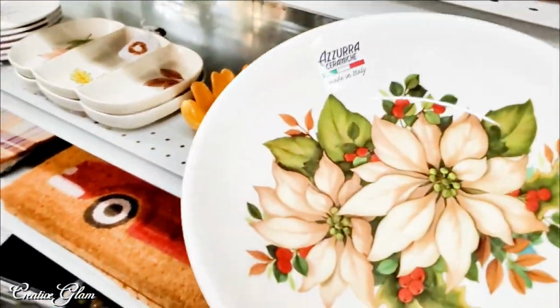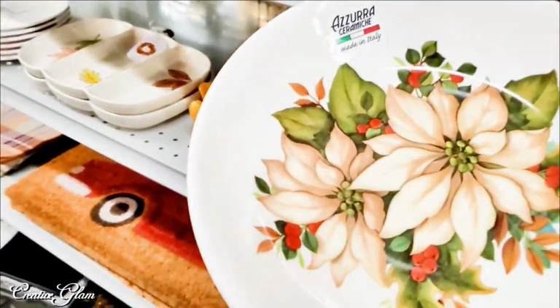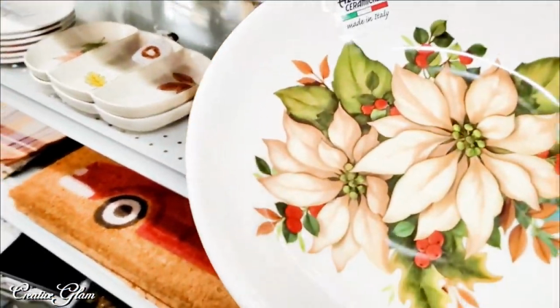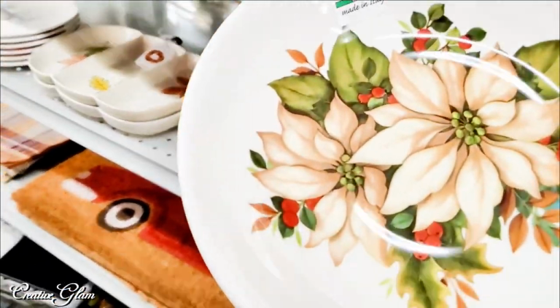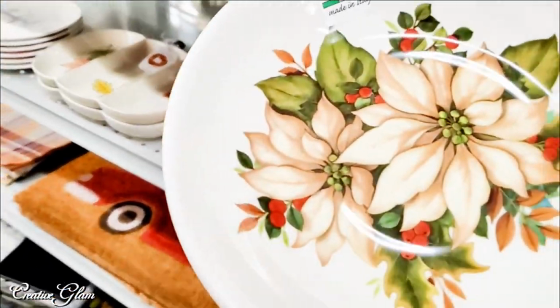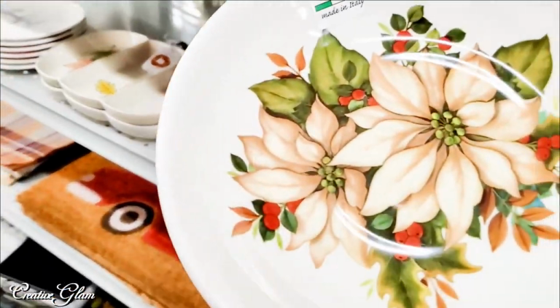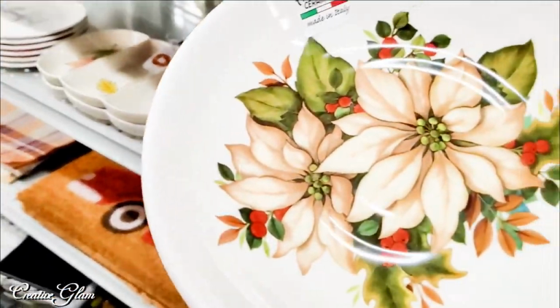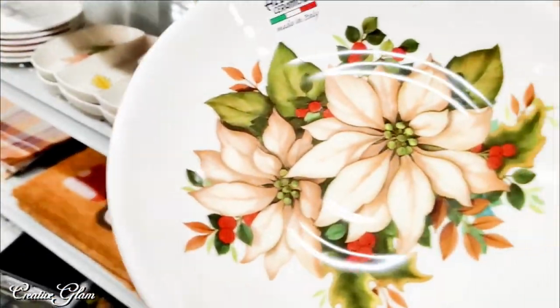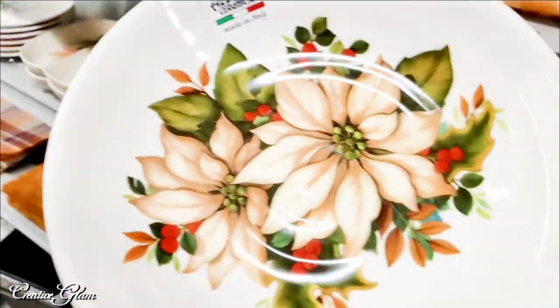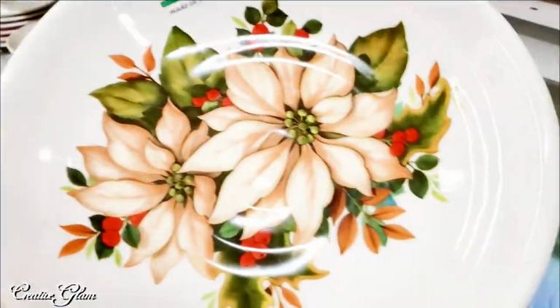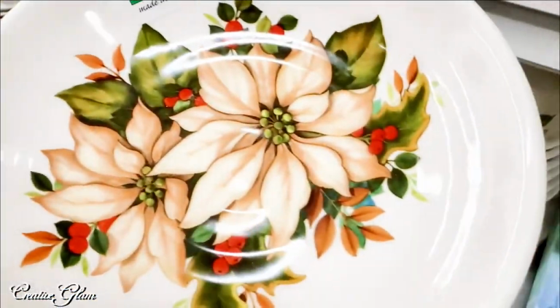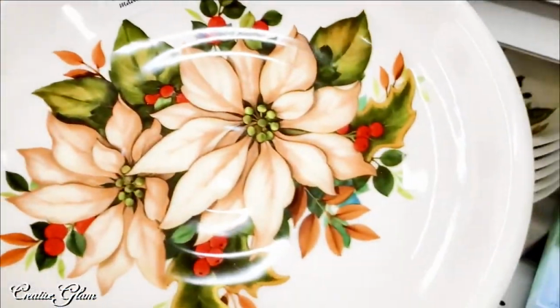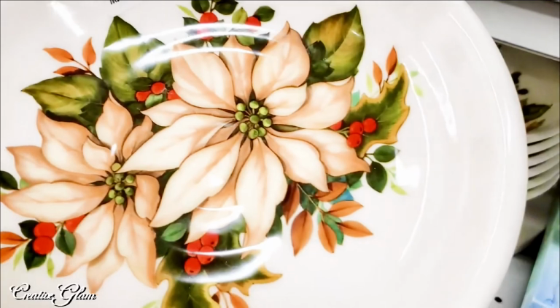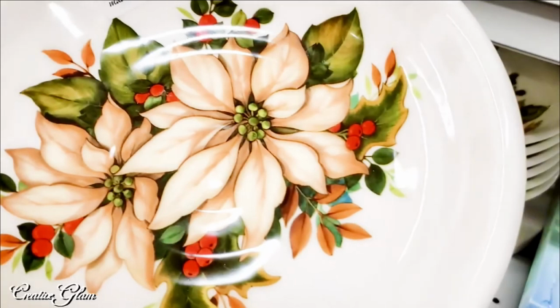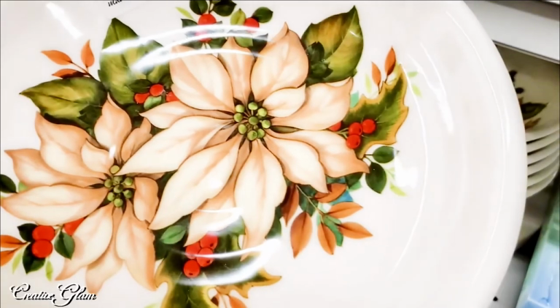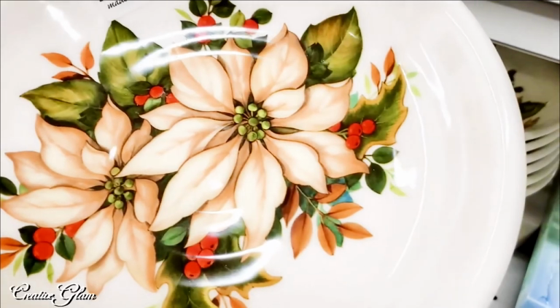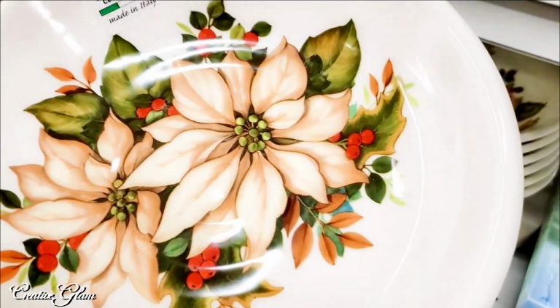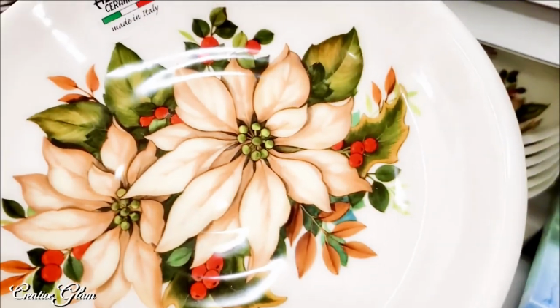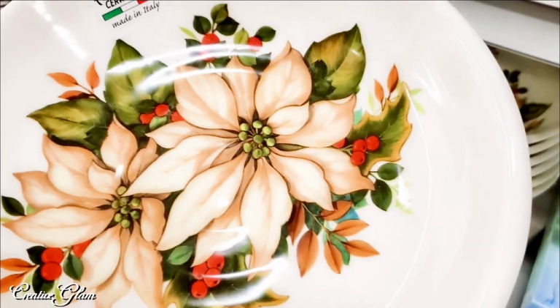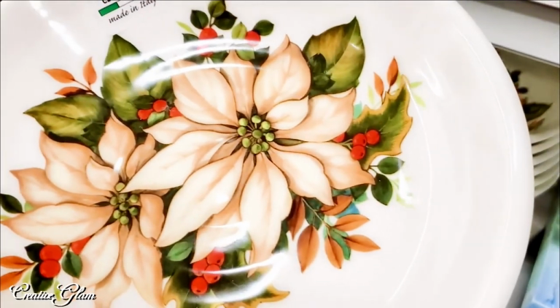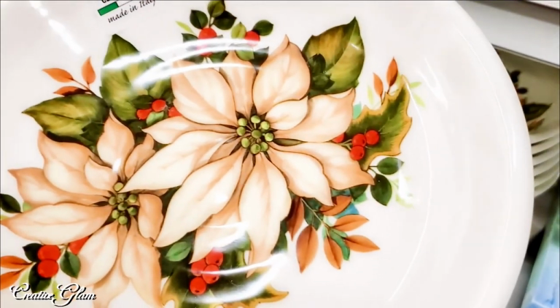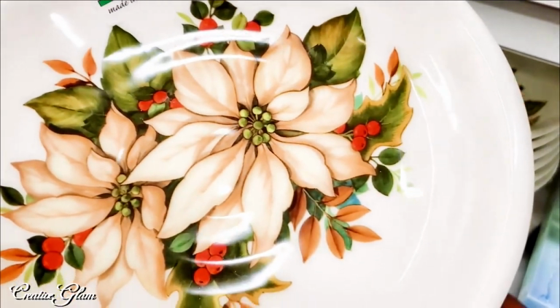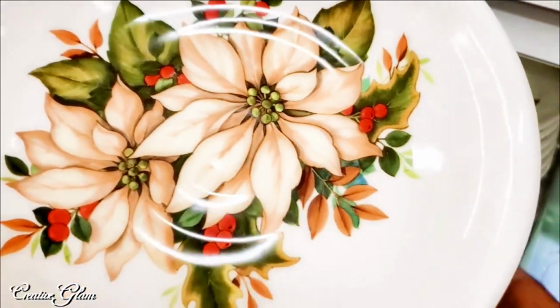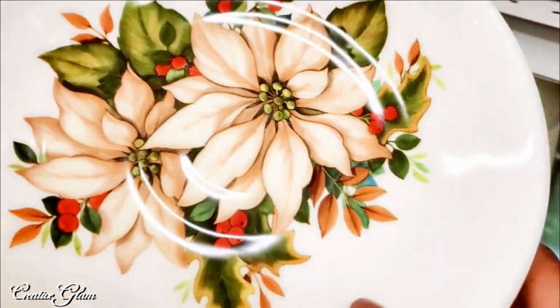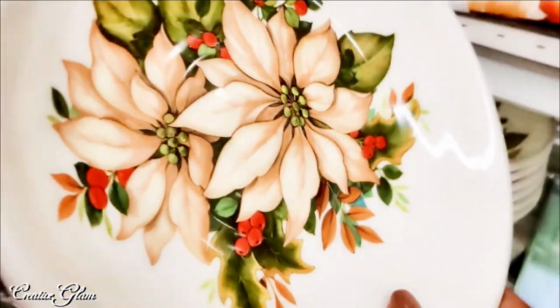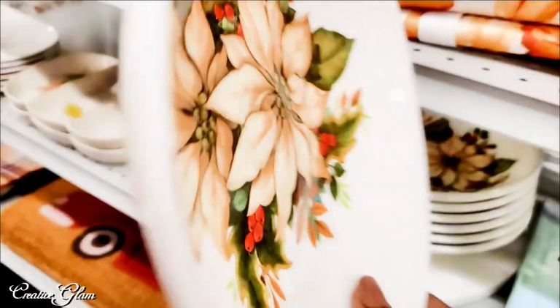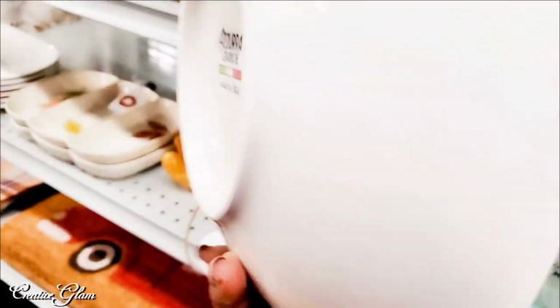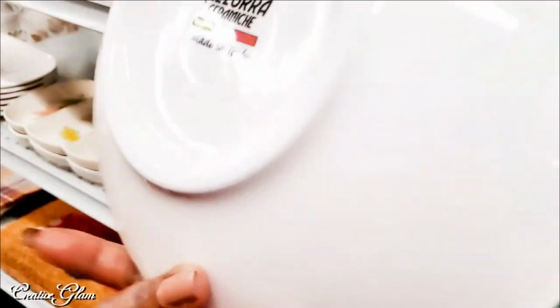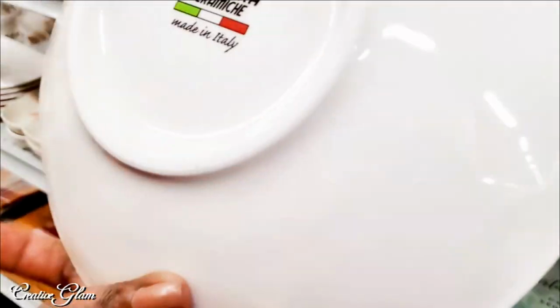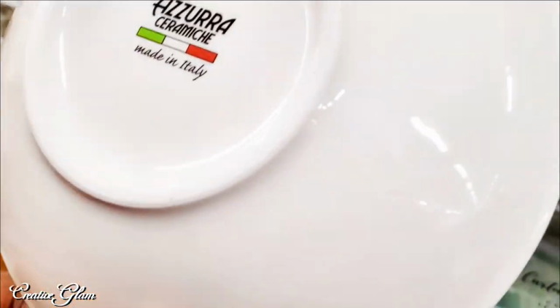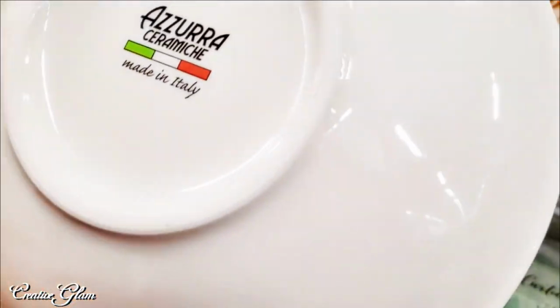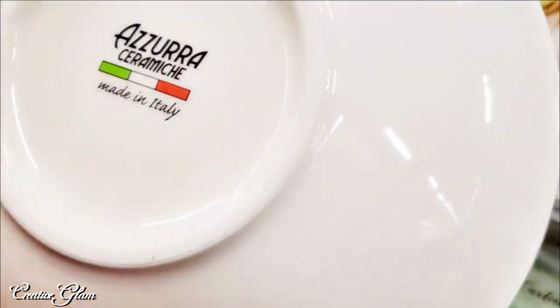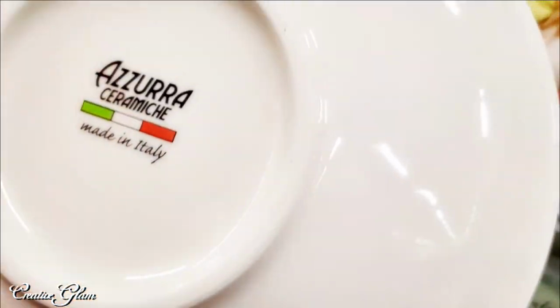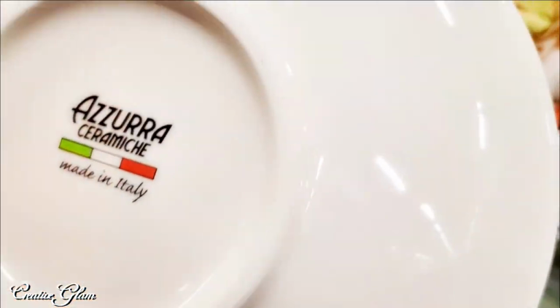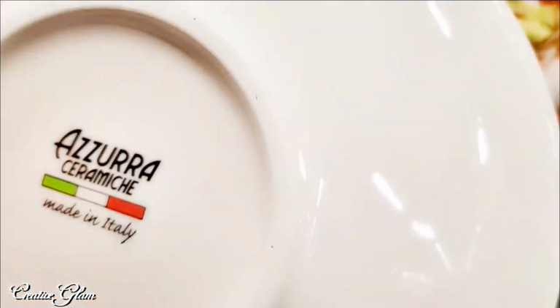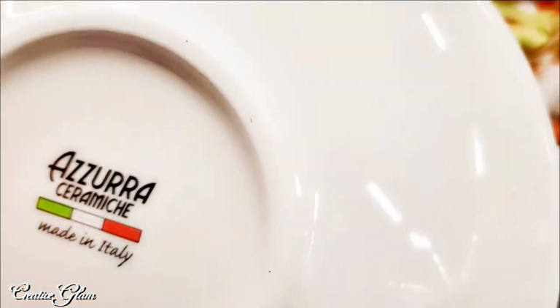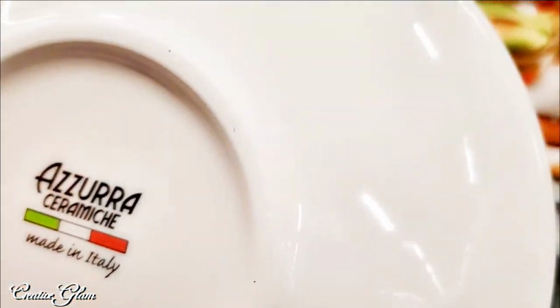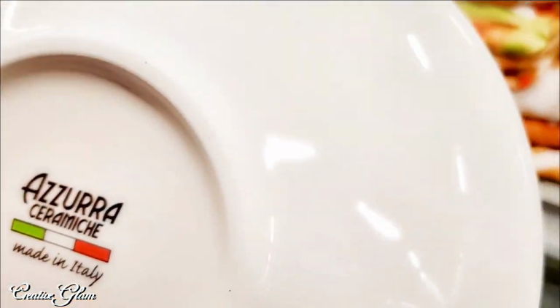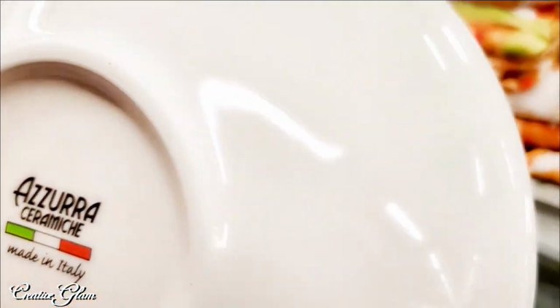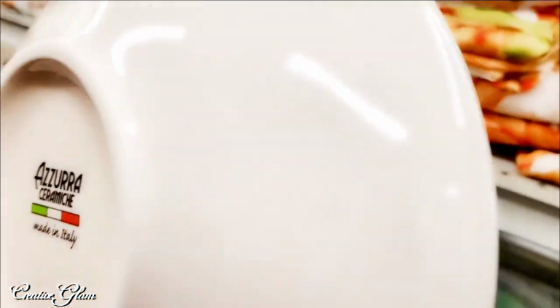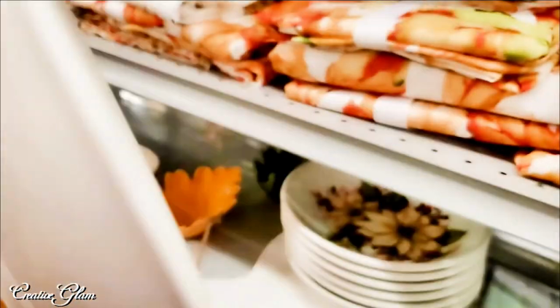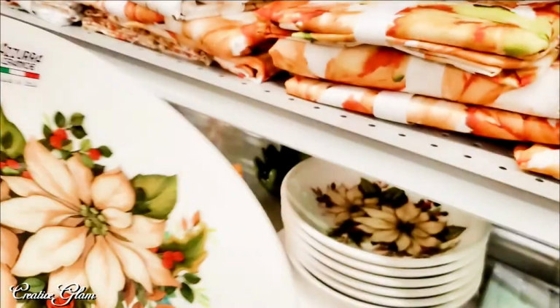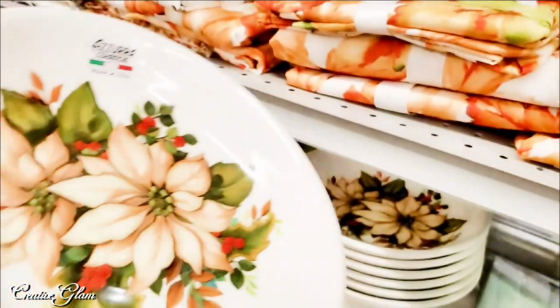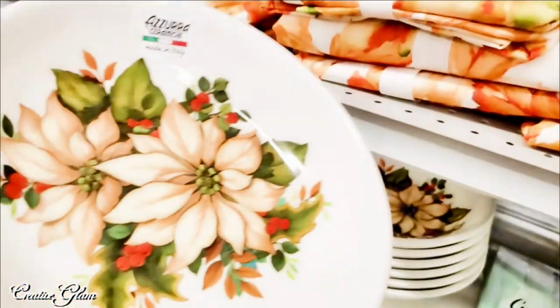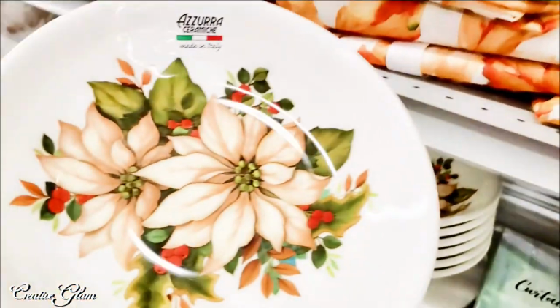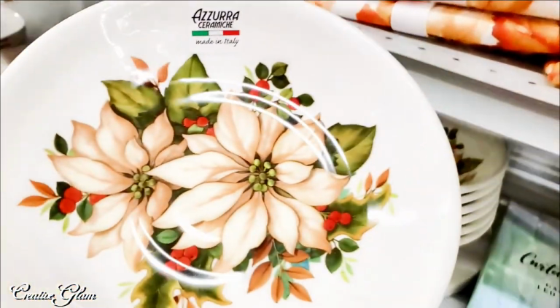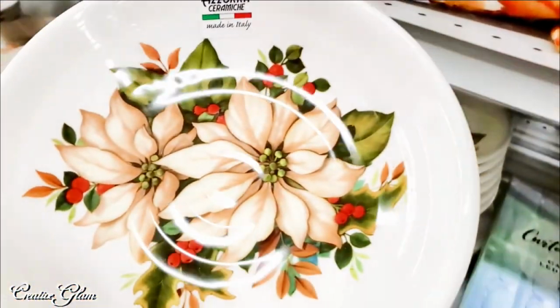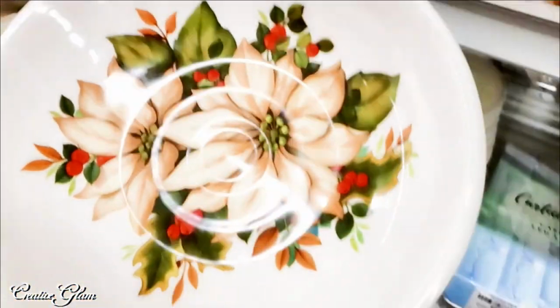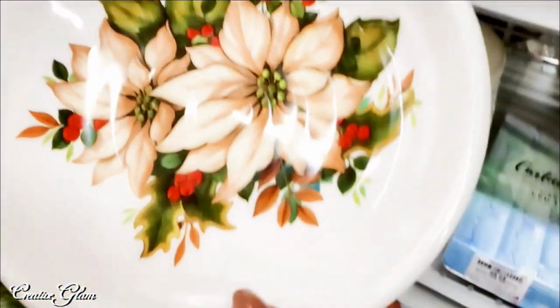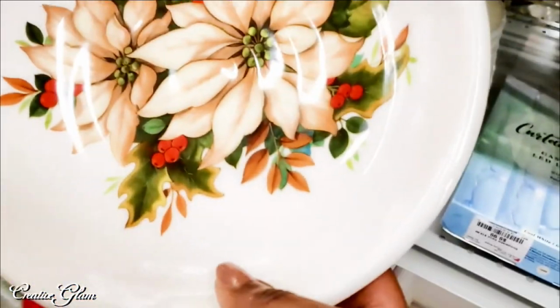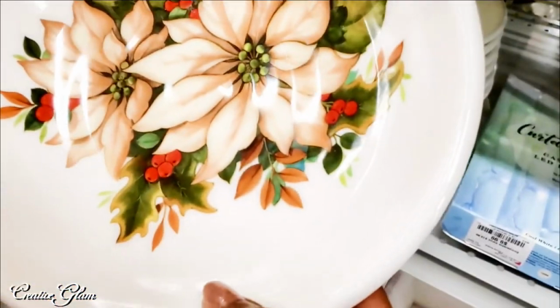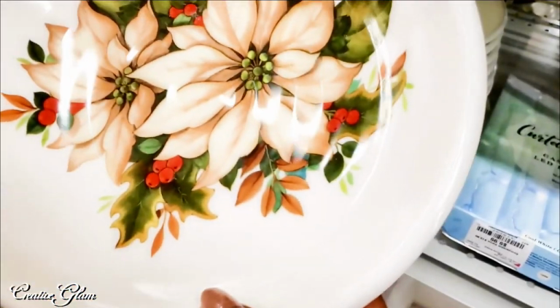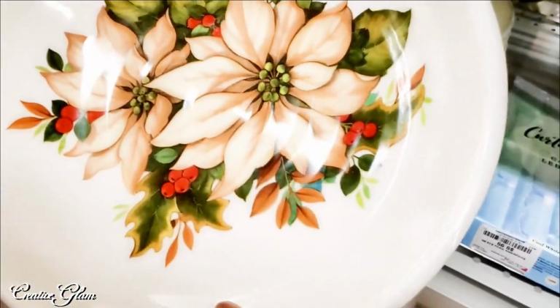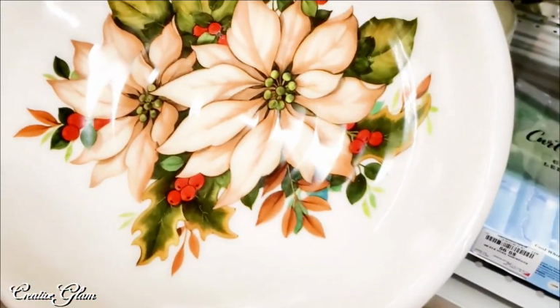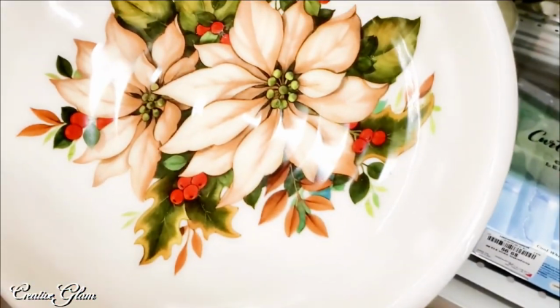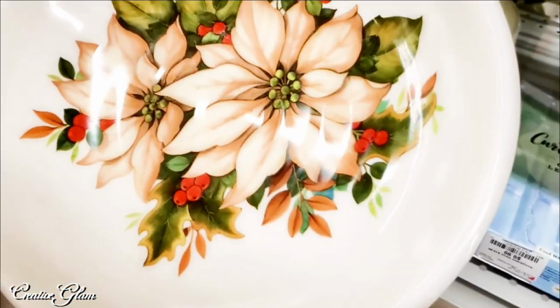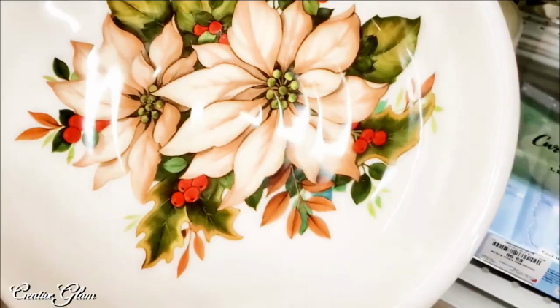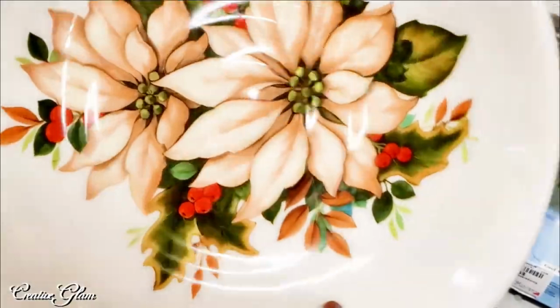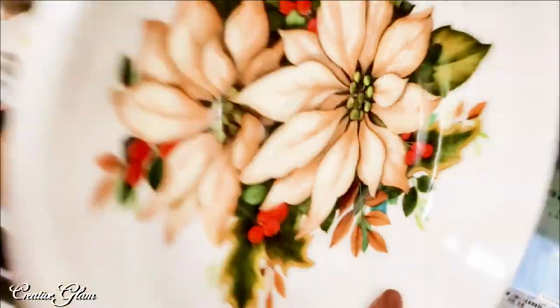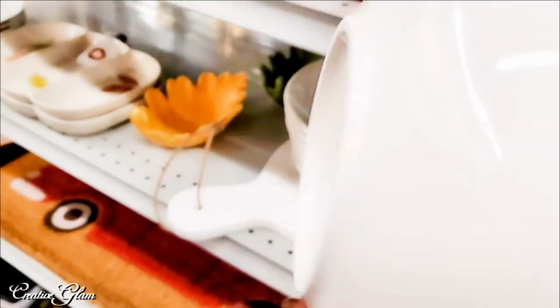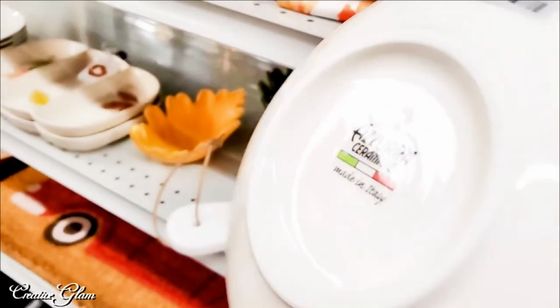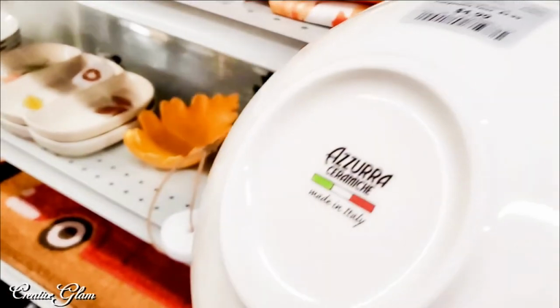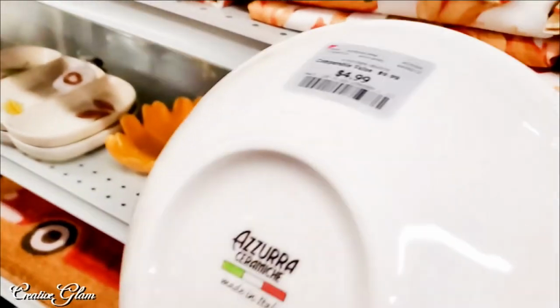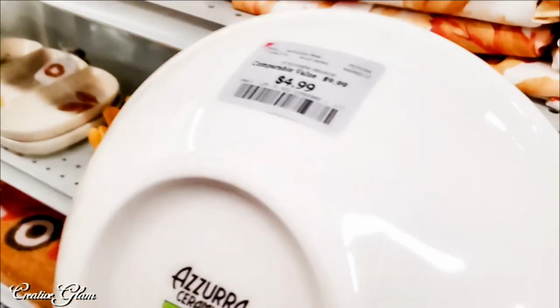I thought those were really pretty. It doesn't necessarily go with my table, but I thought it was really pretty. And it's from Italy.